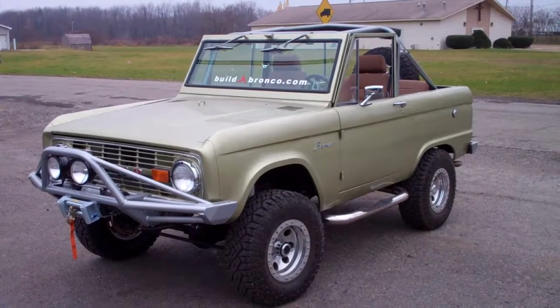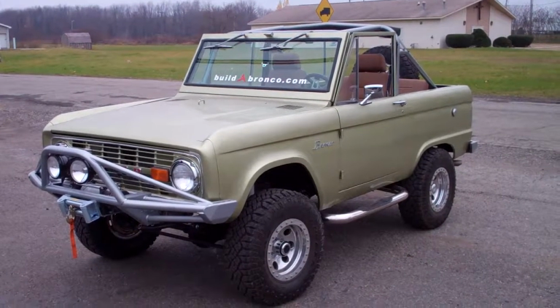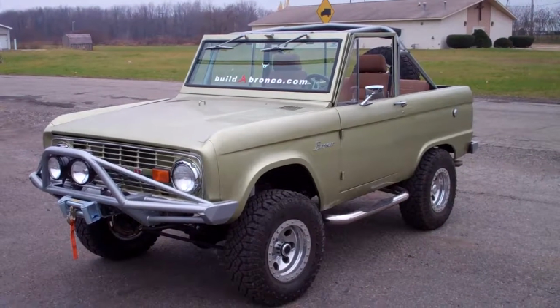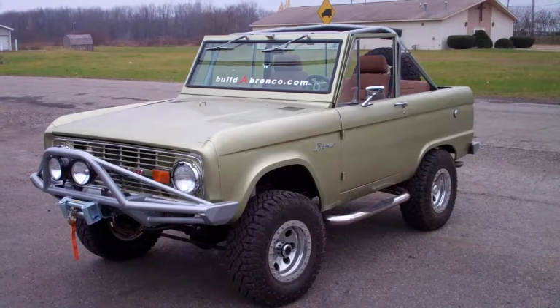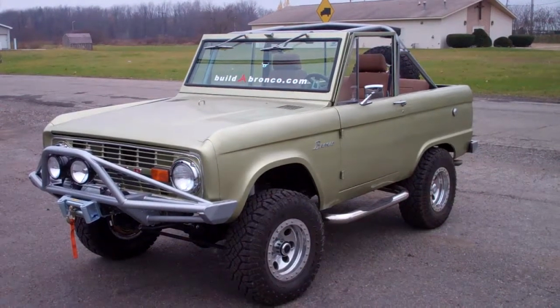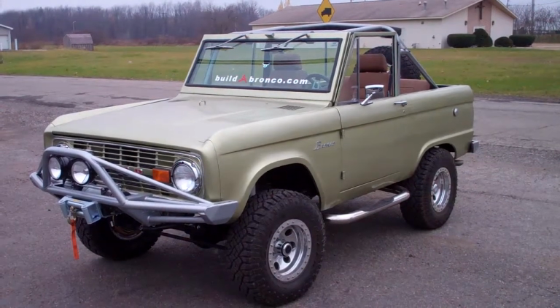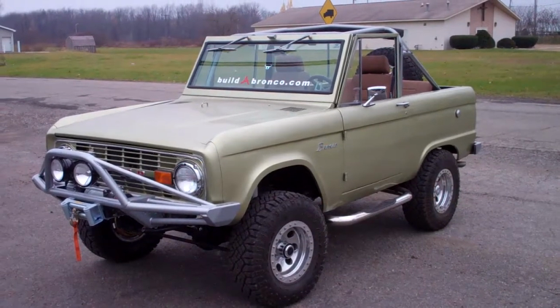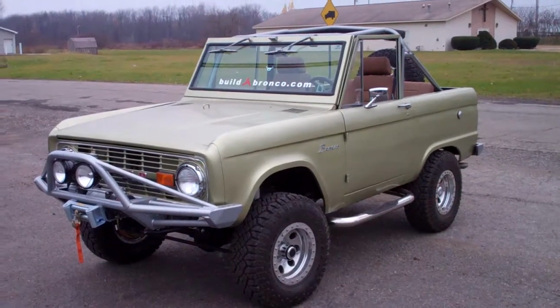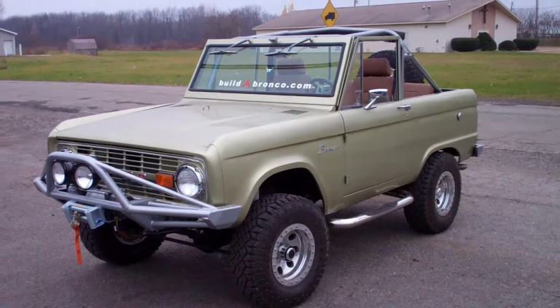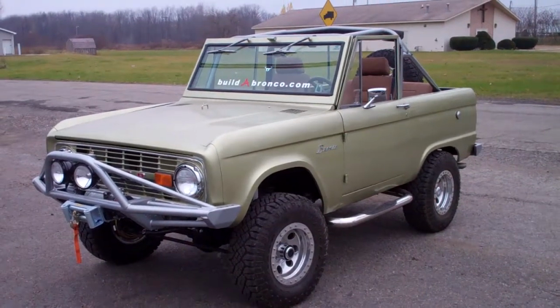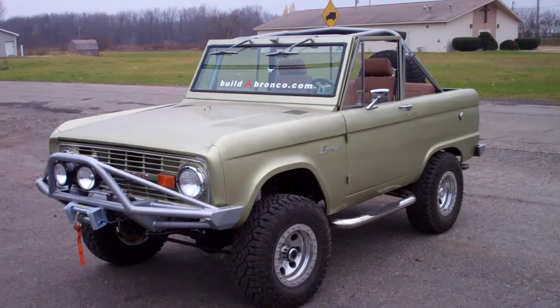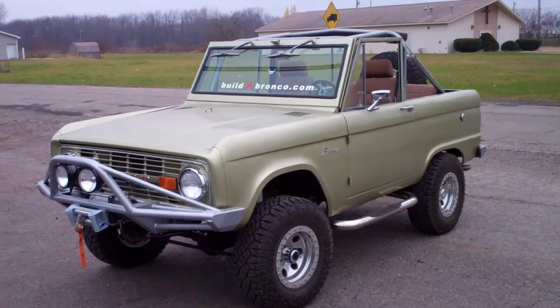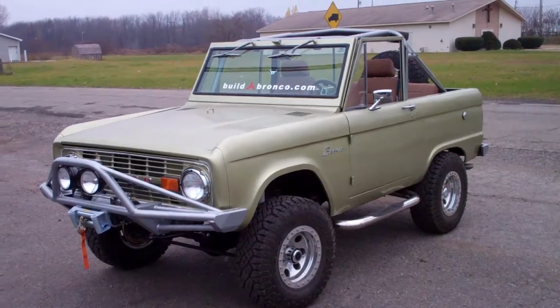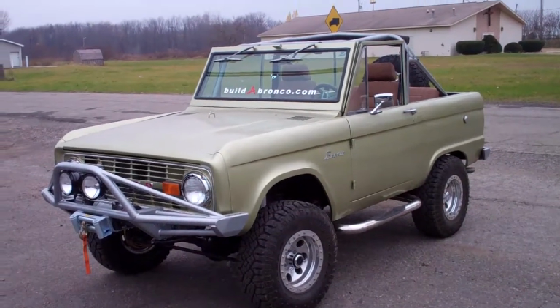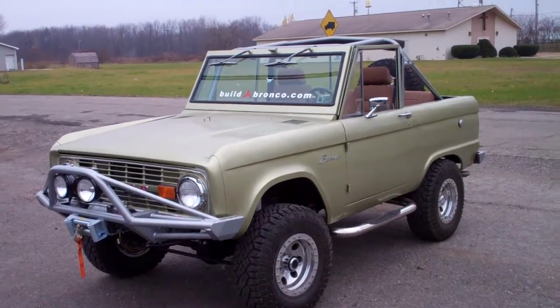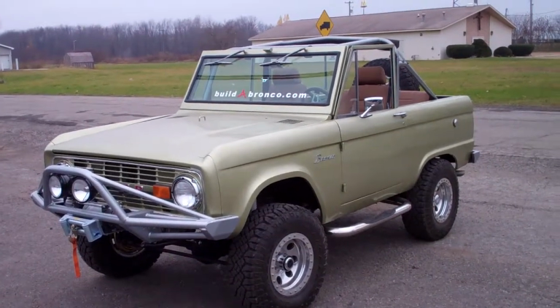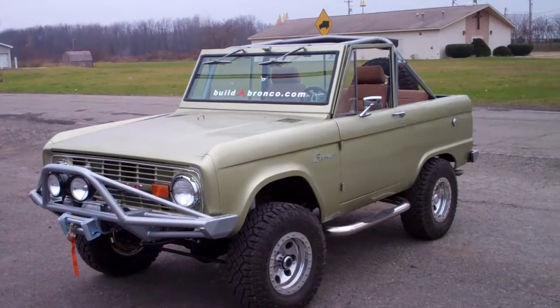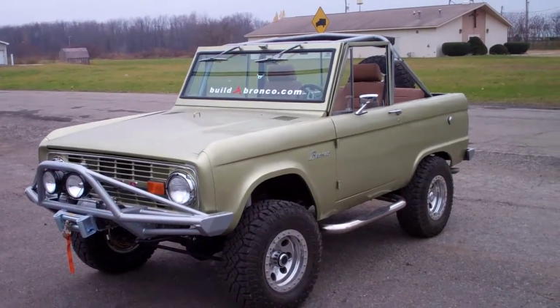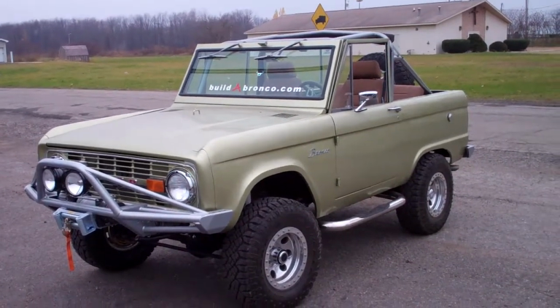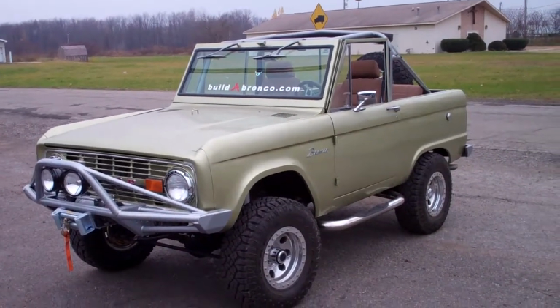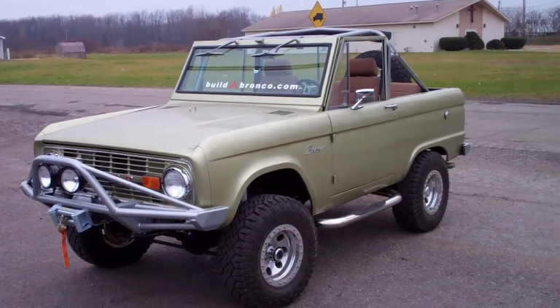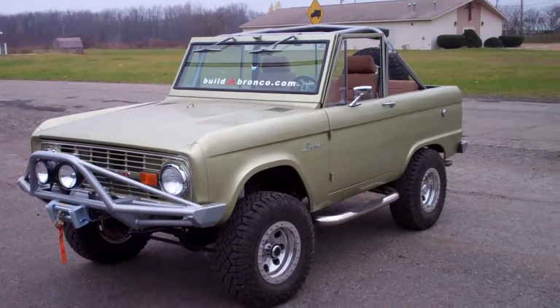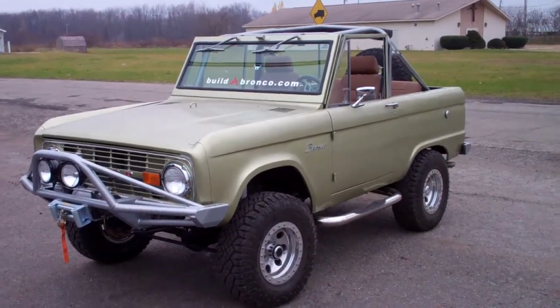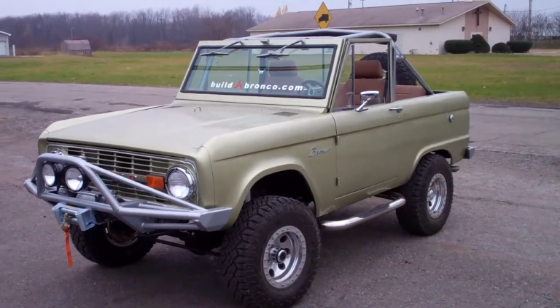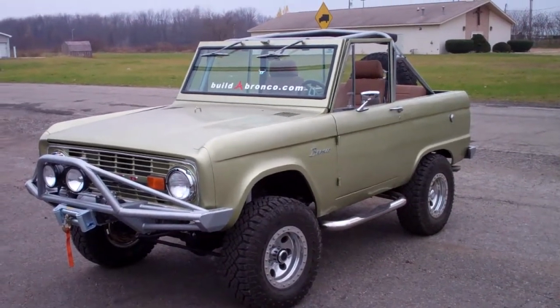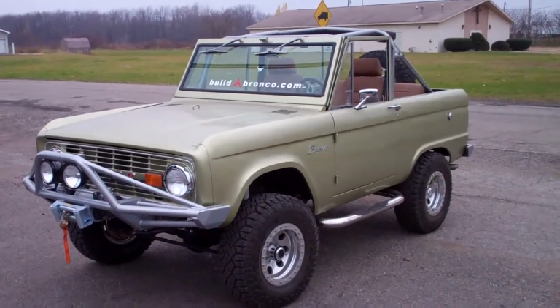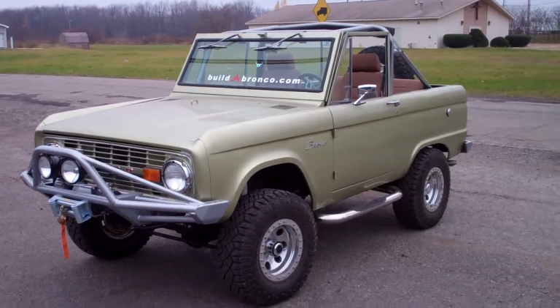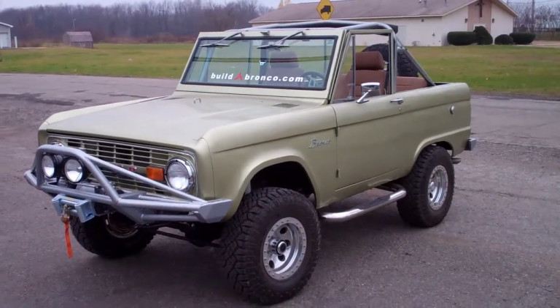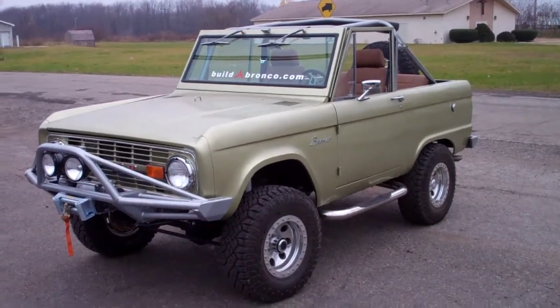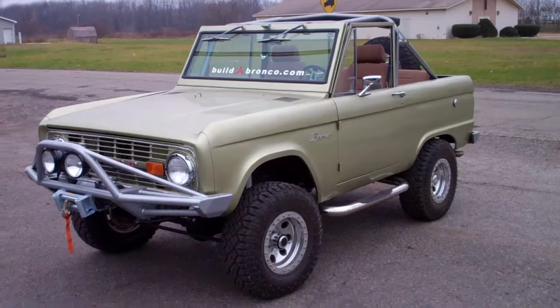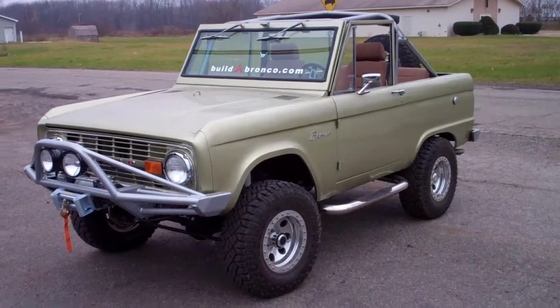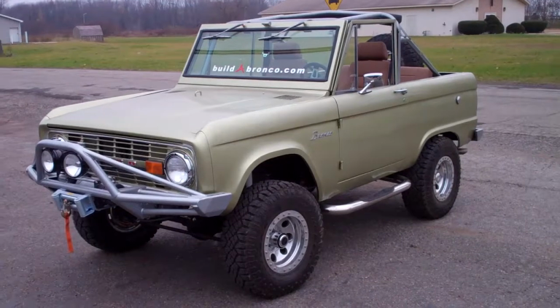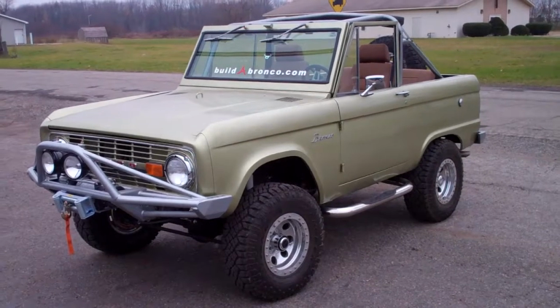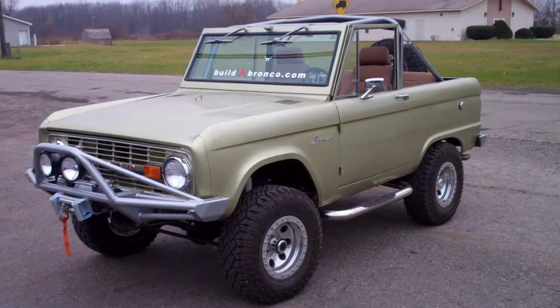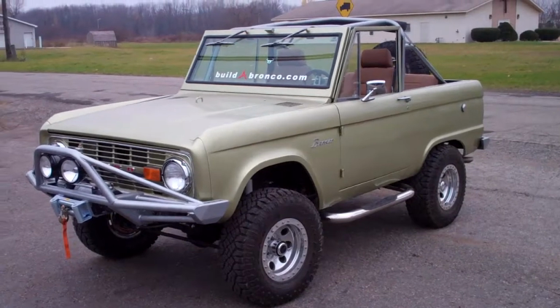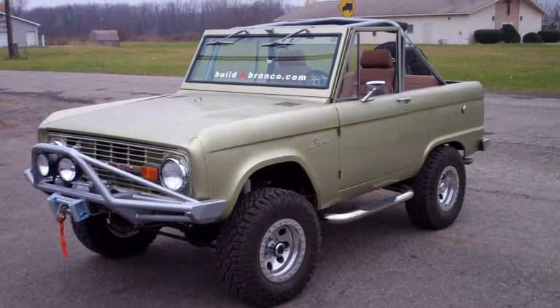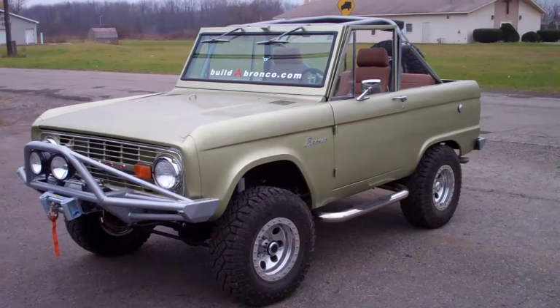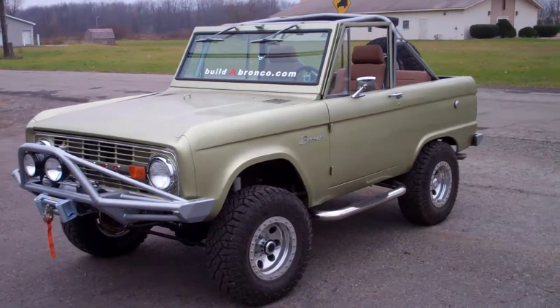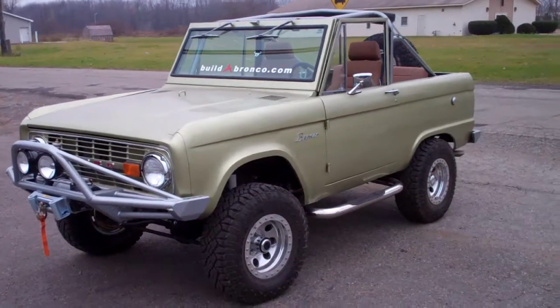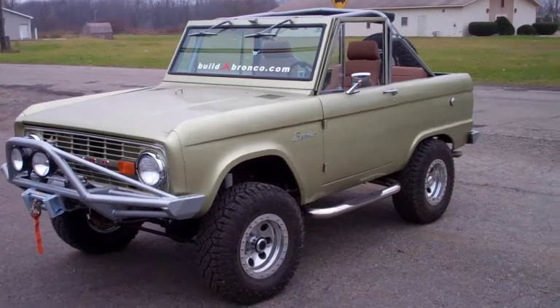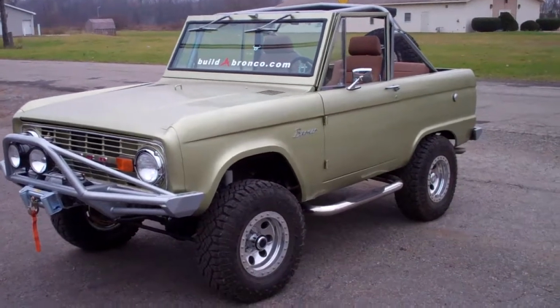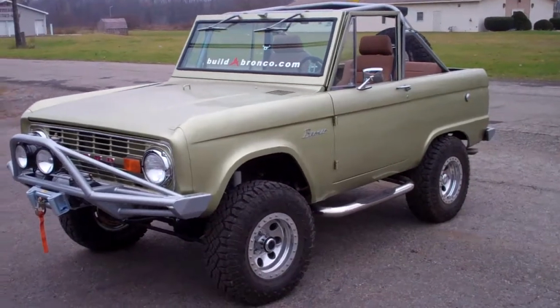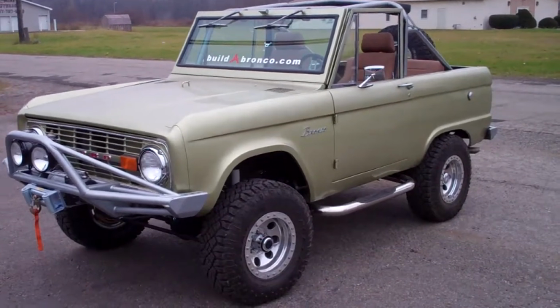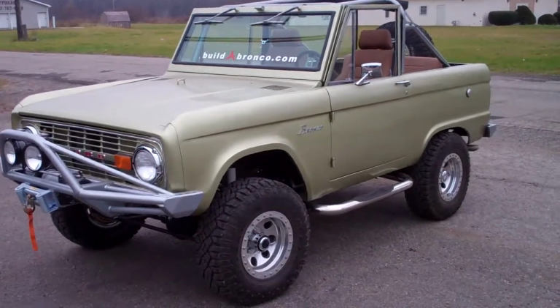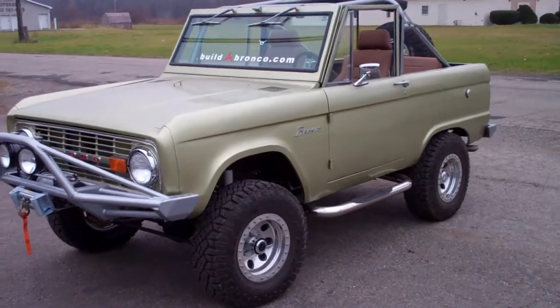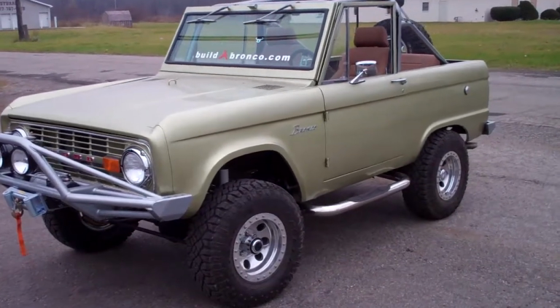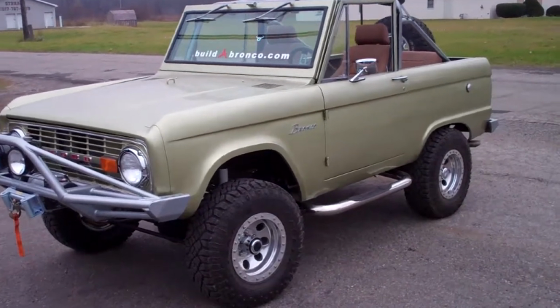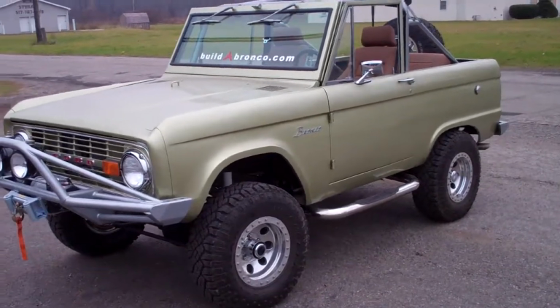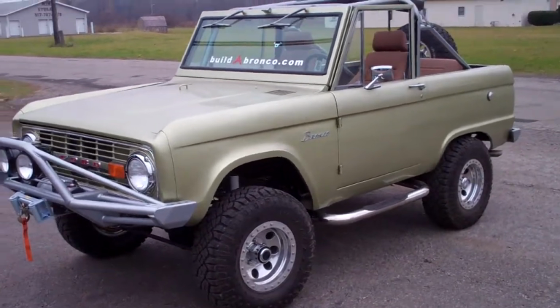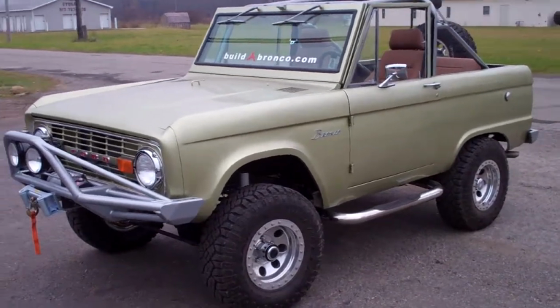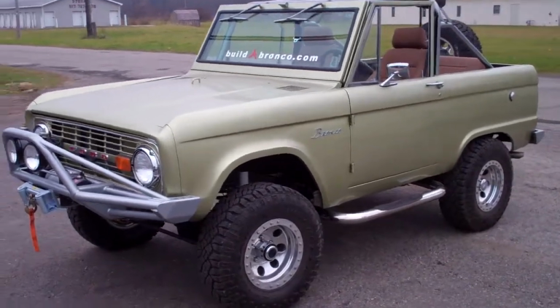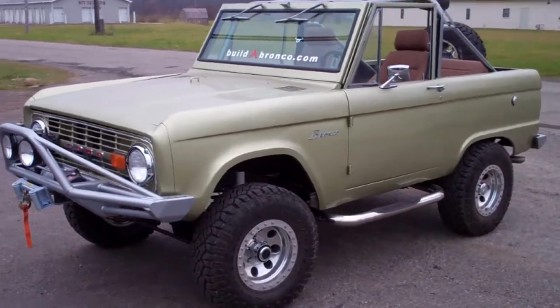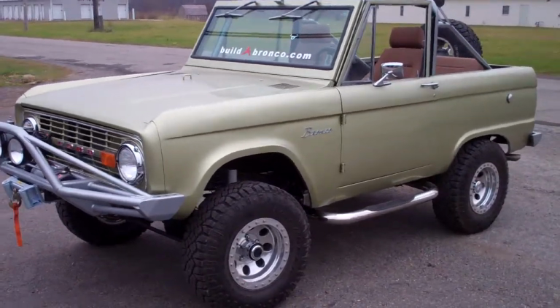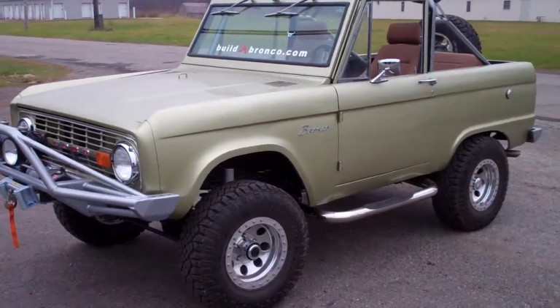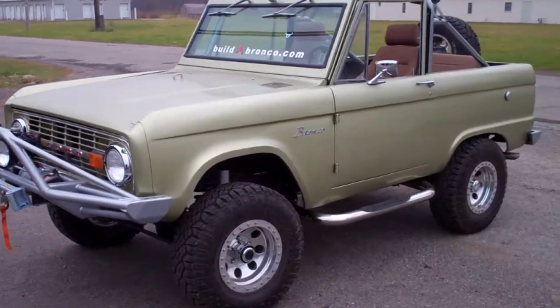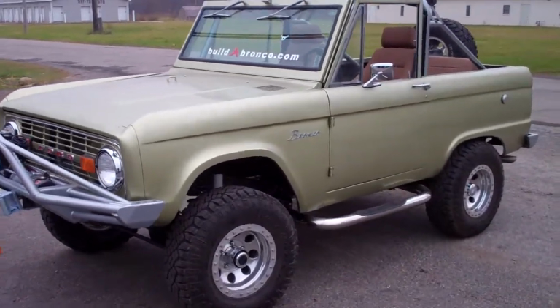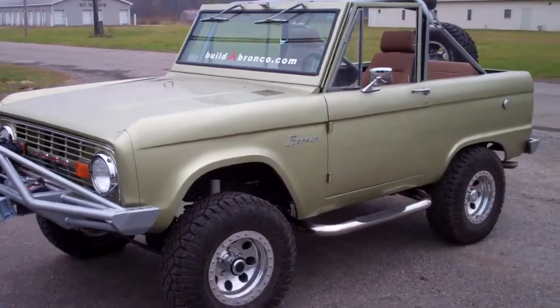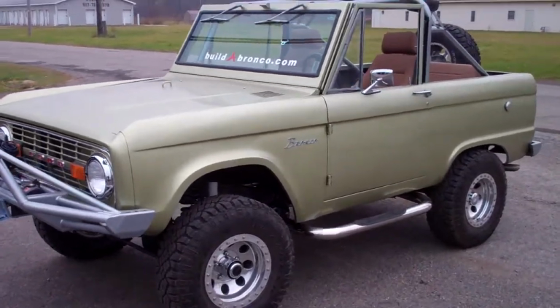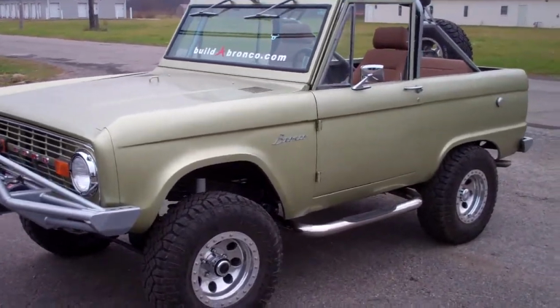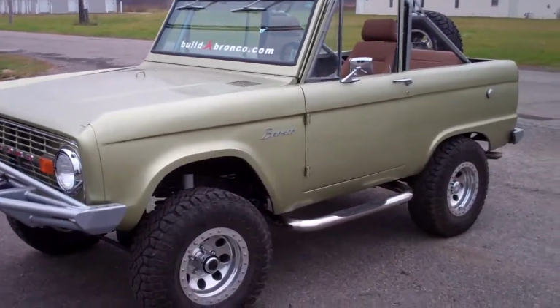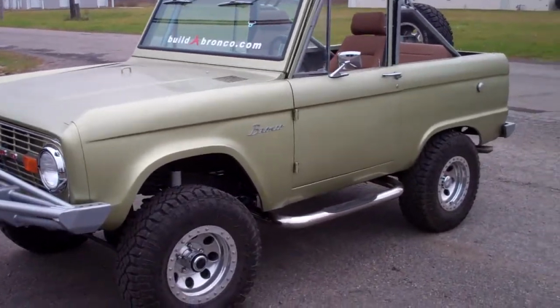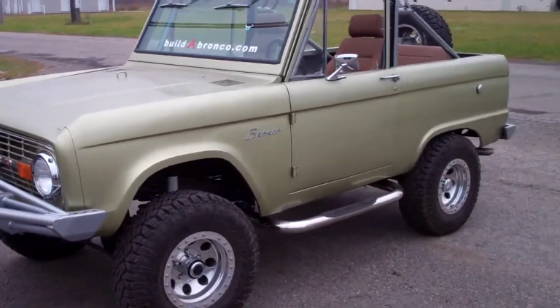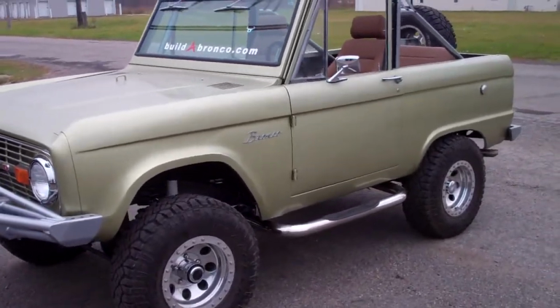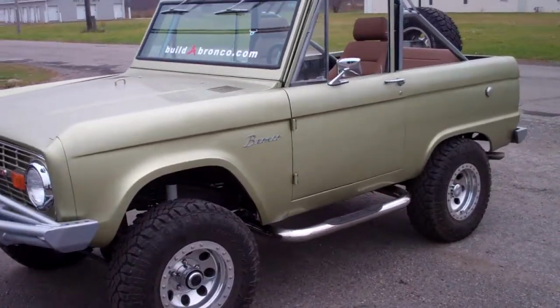From buildAbronco.com, coming to Michigan — this is our 1966 Ford Bronco, Legend Lime Green.